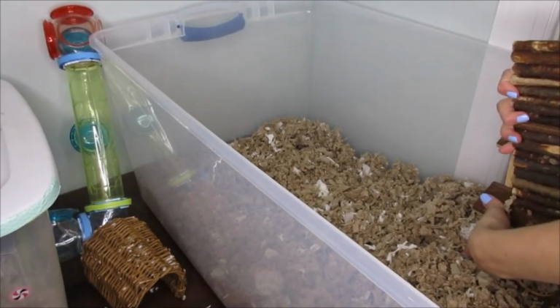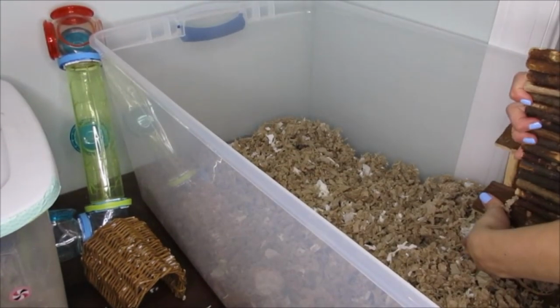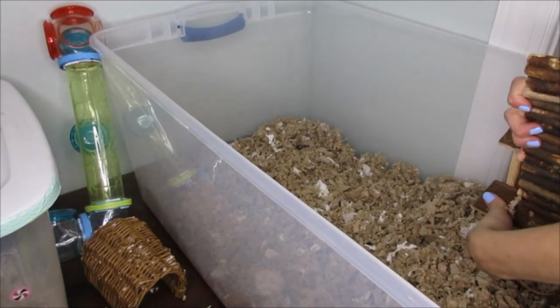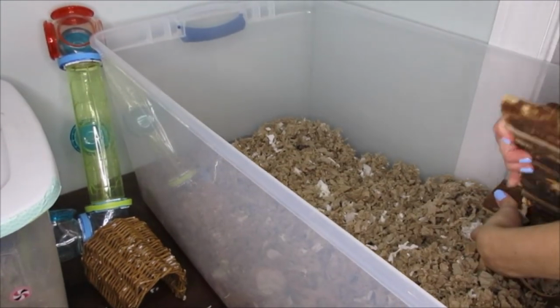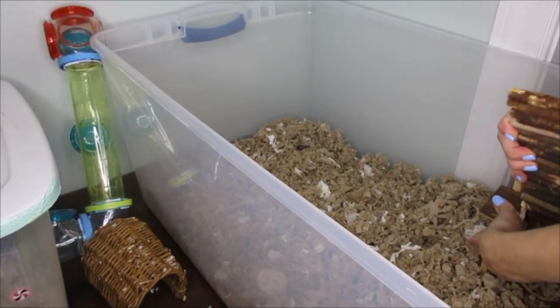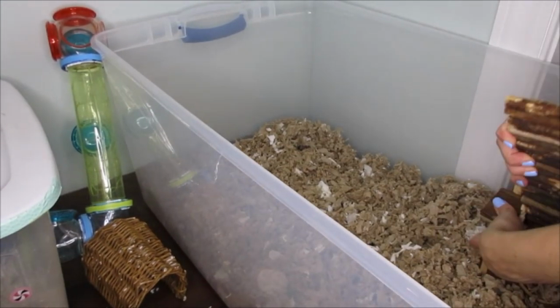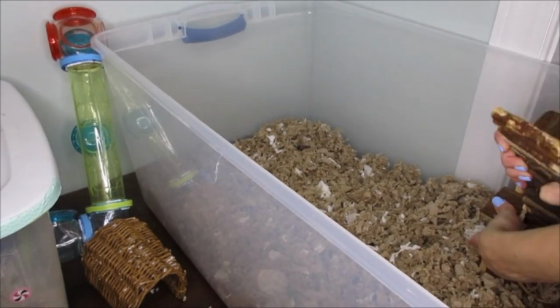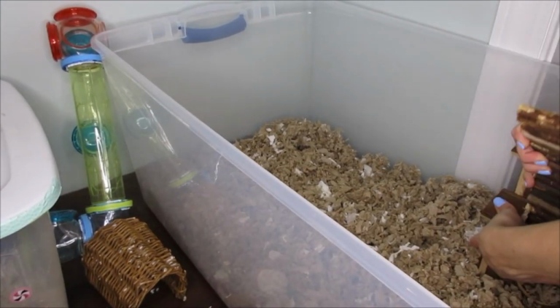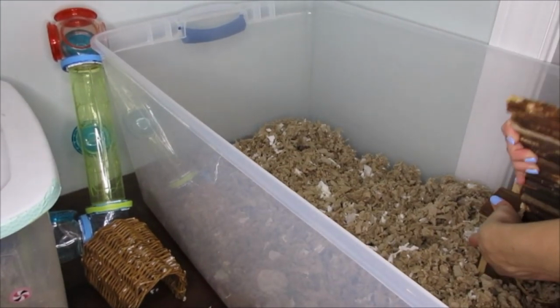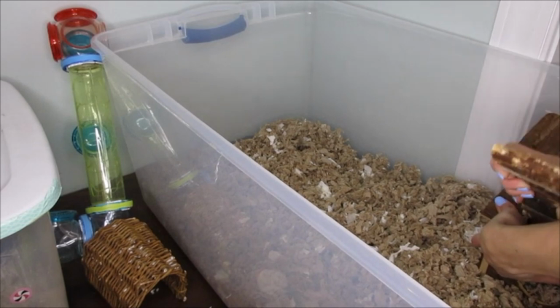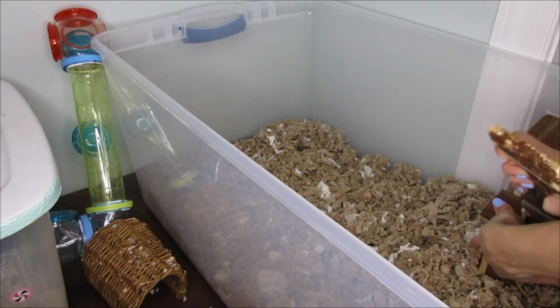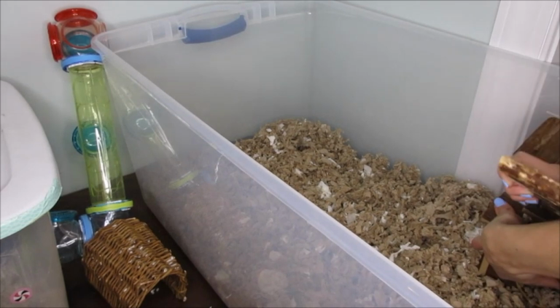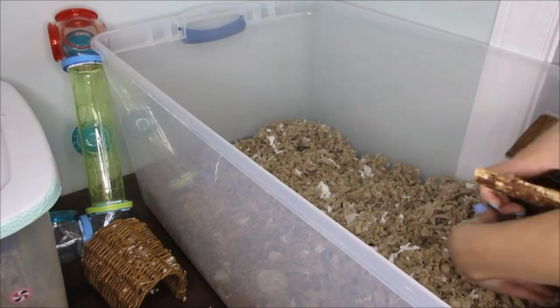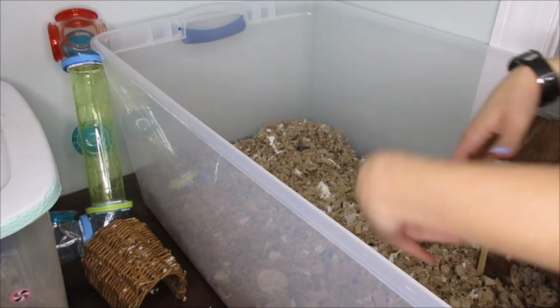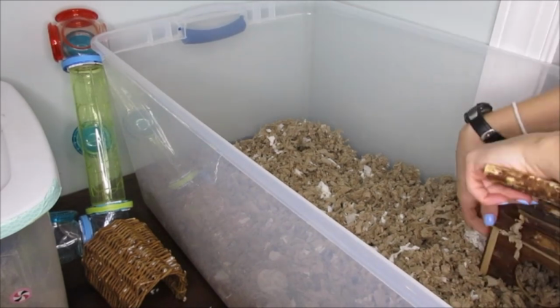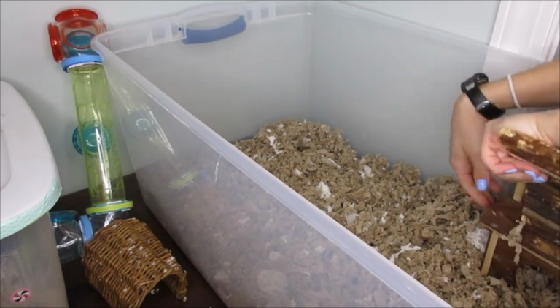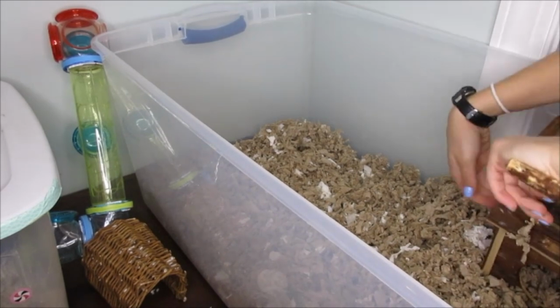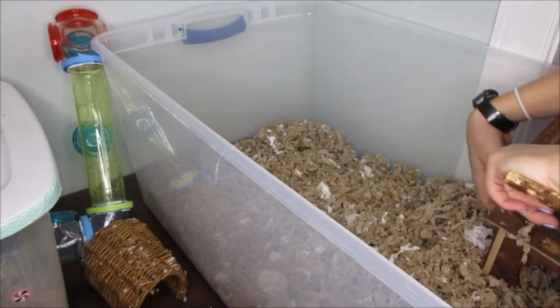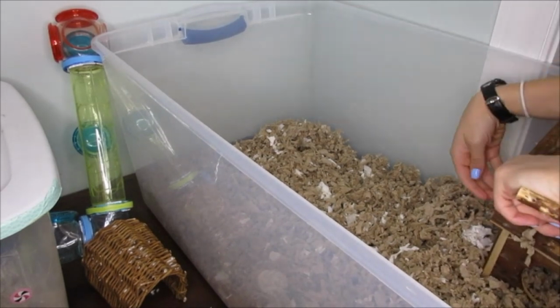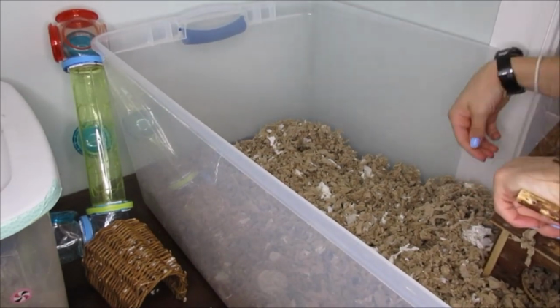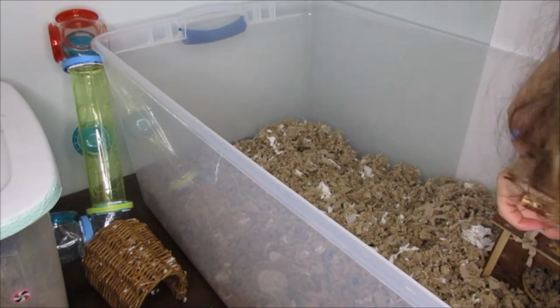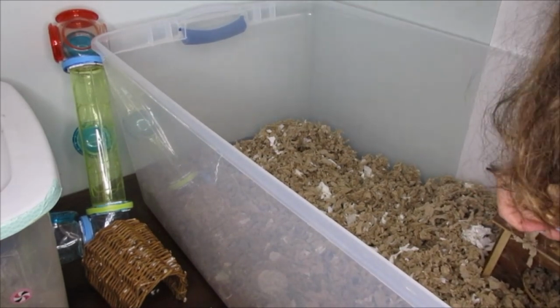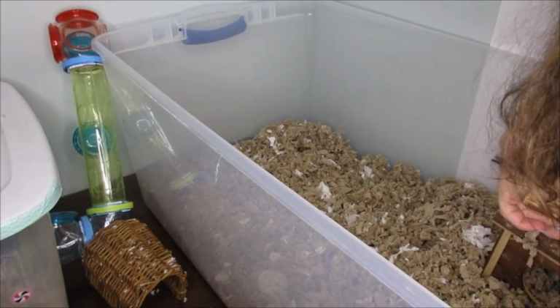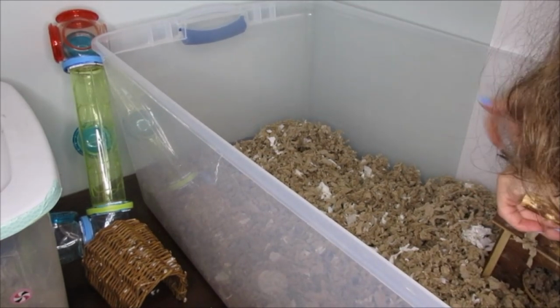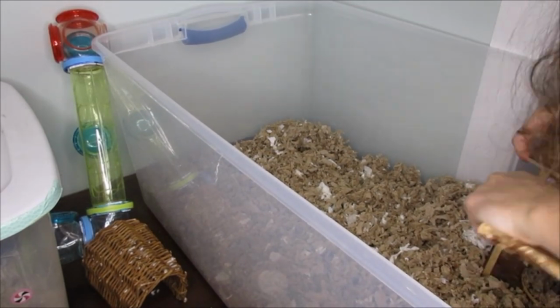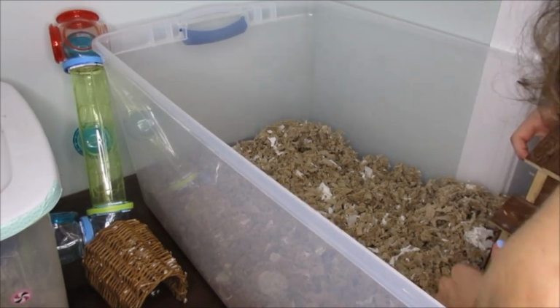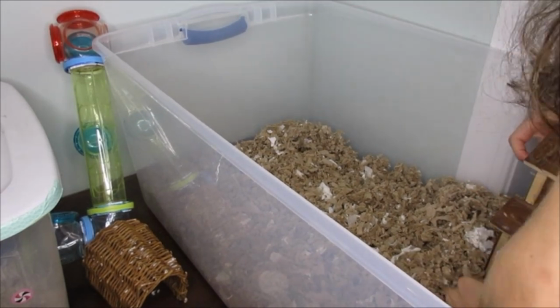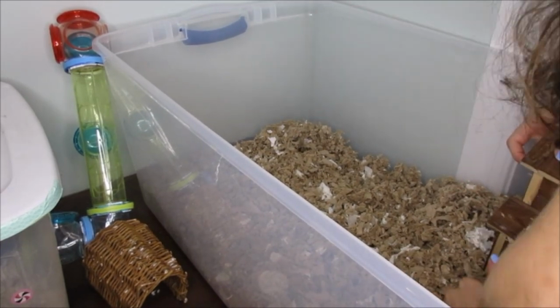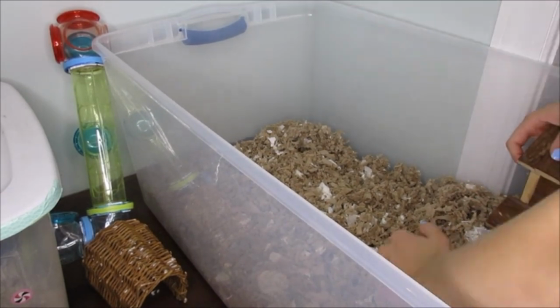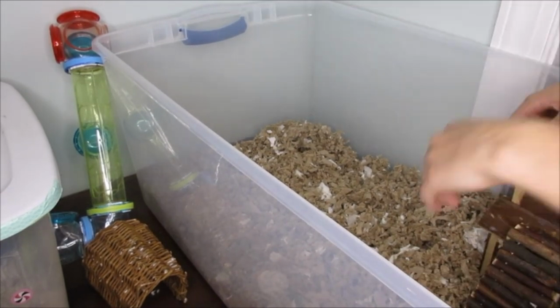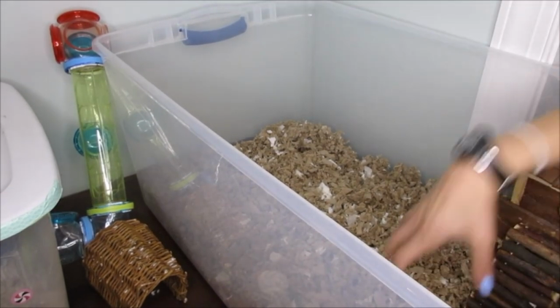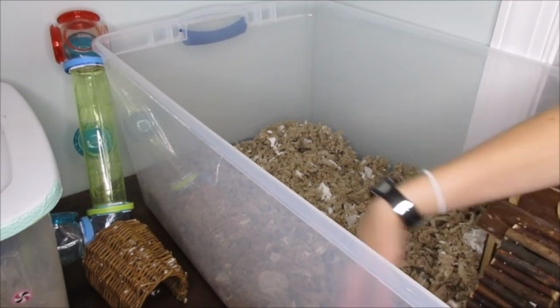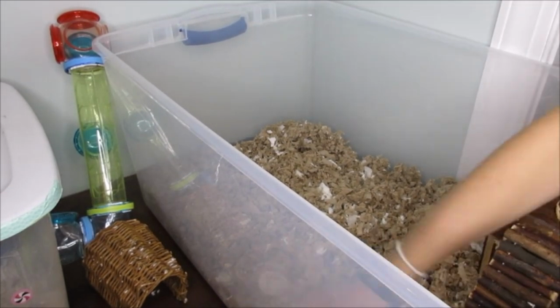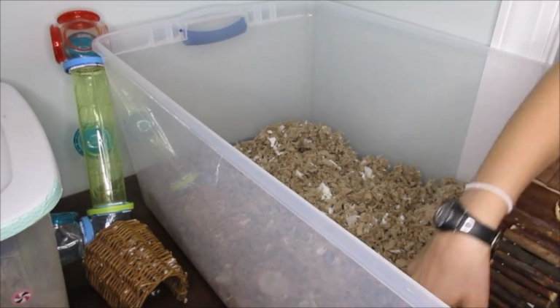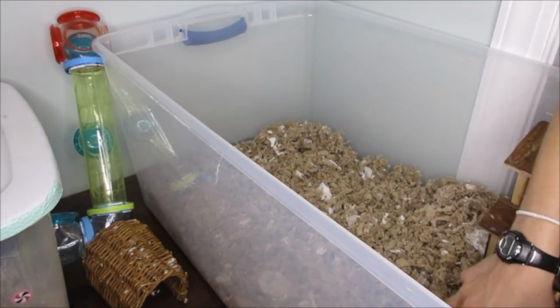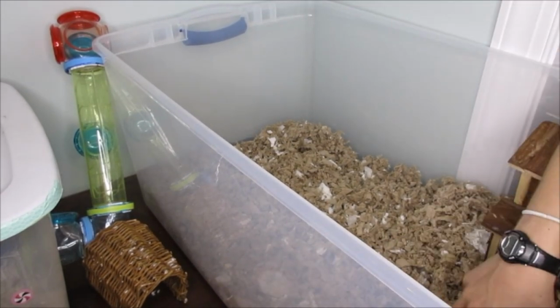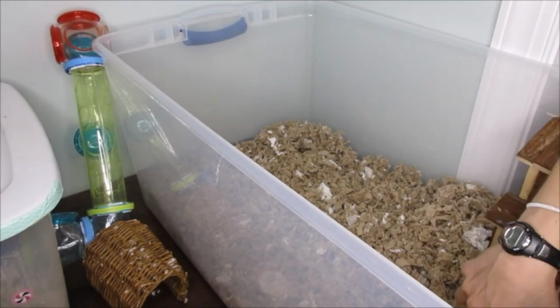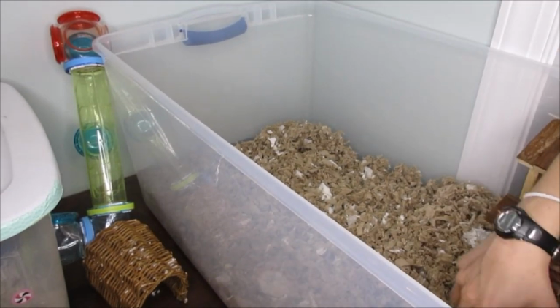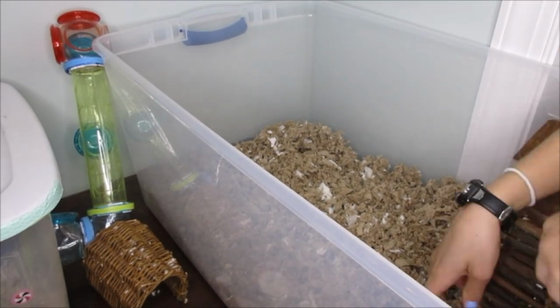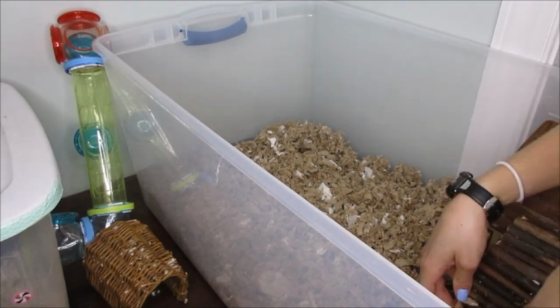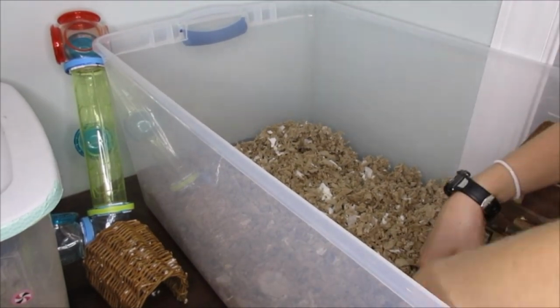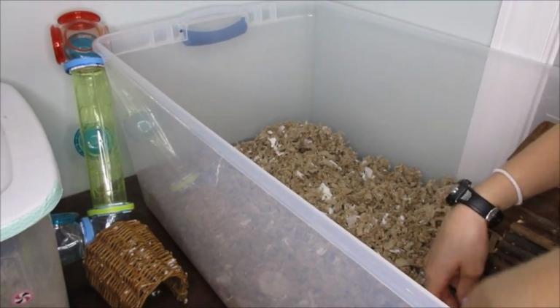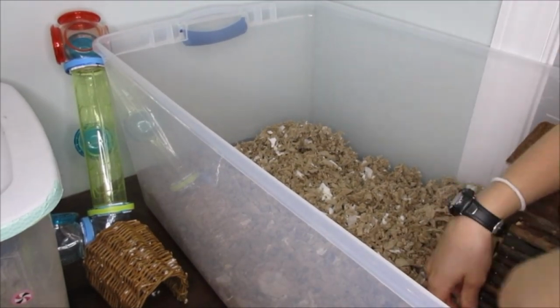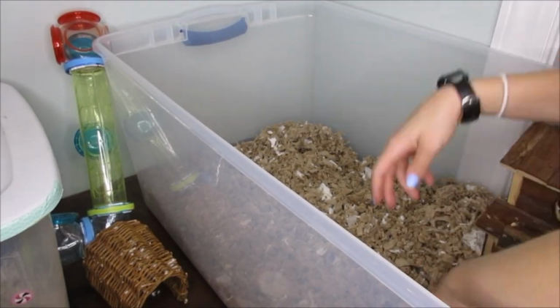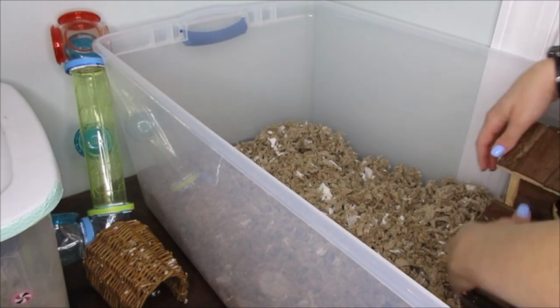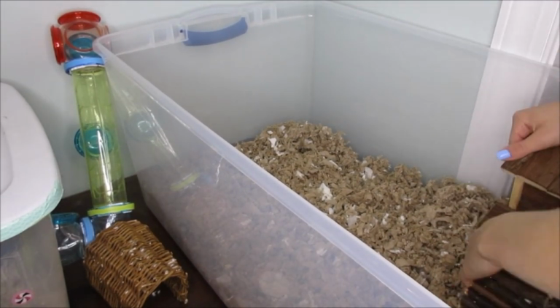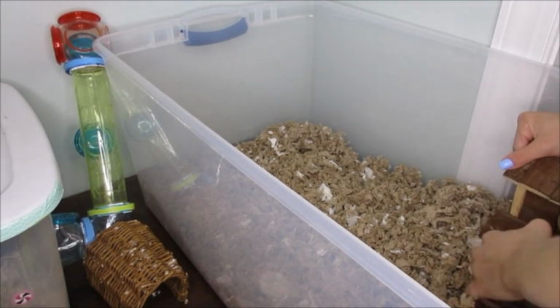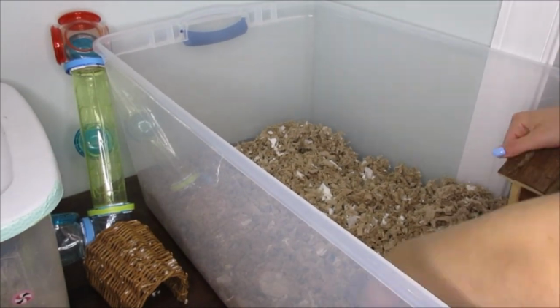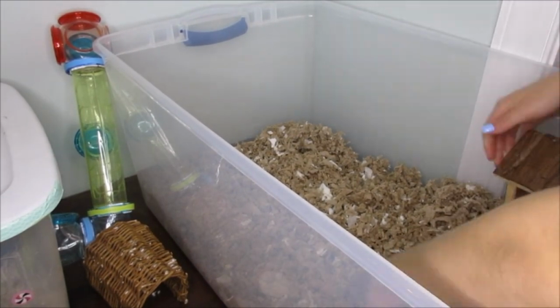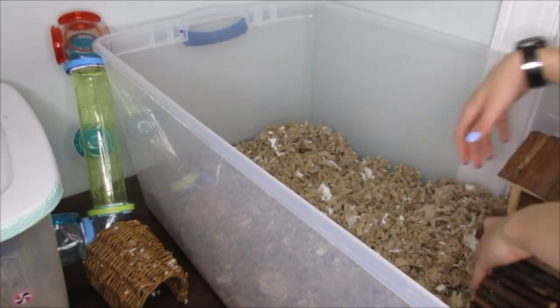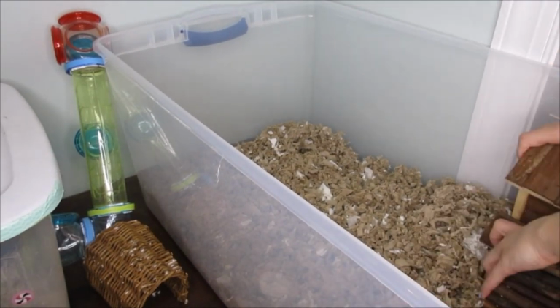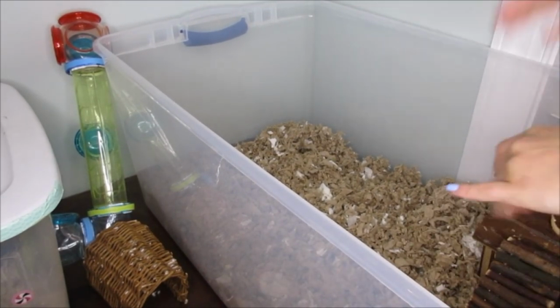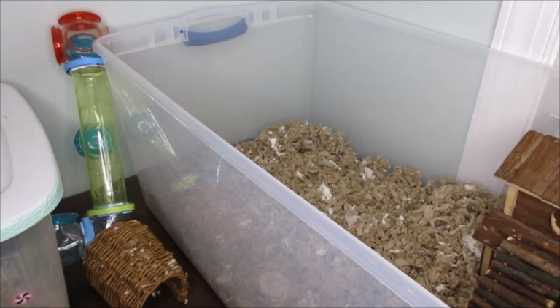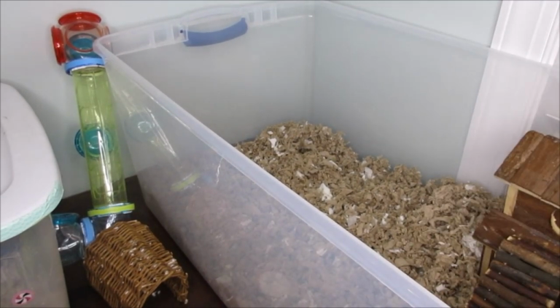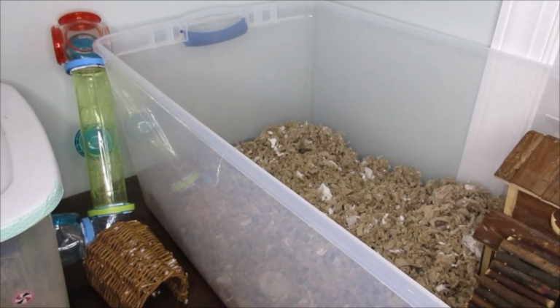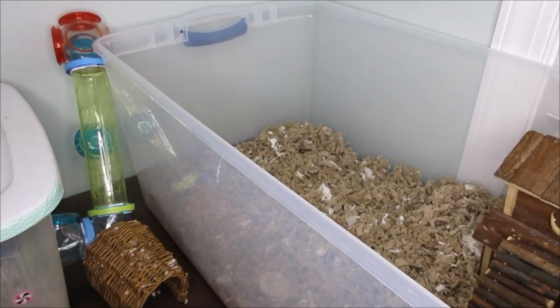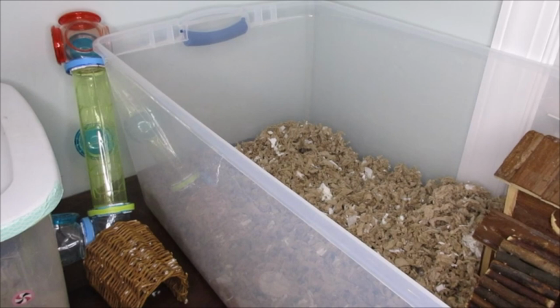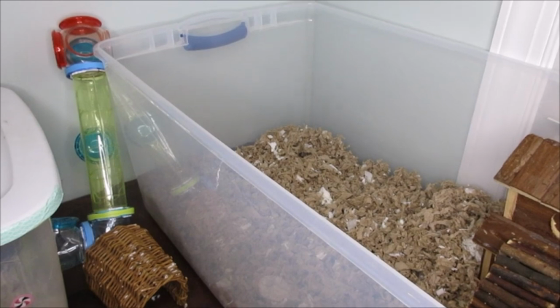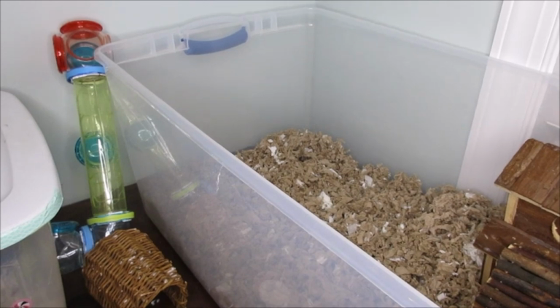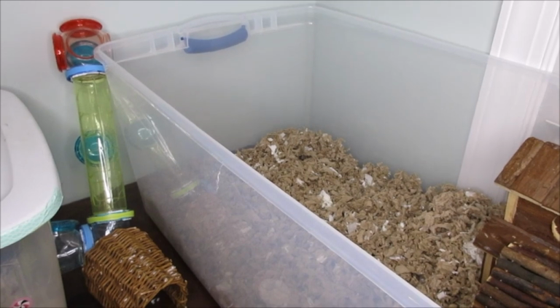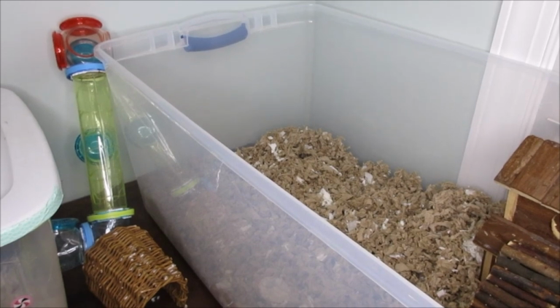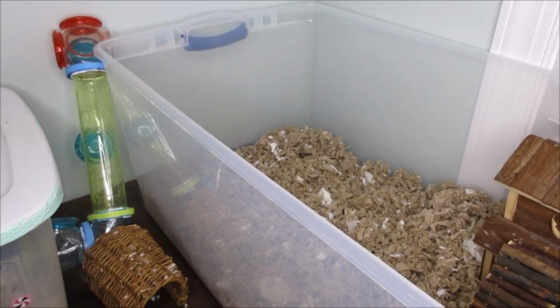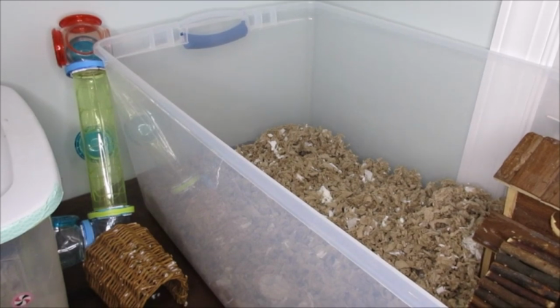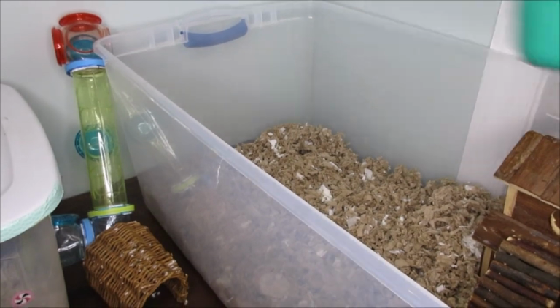You guys will notice how many times I had to change the location of that hideout — I changed it like three times!